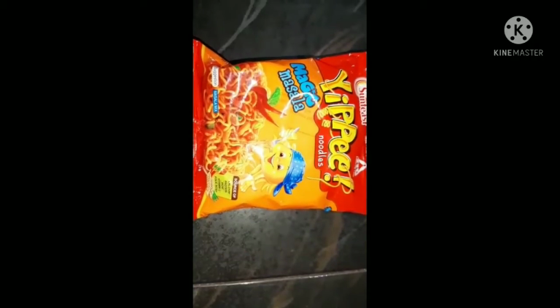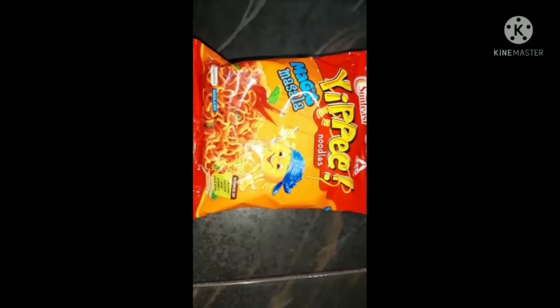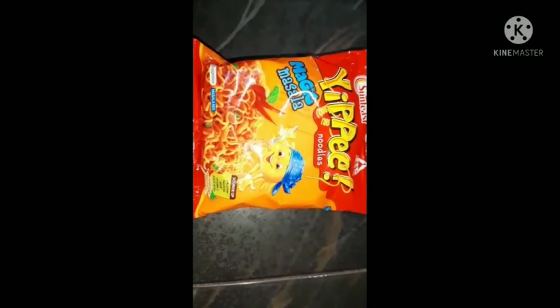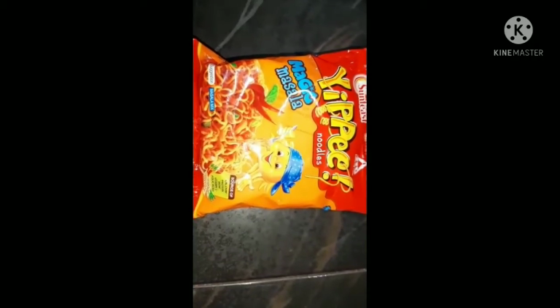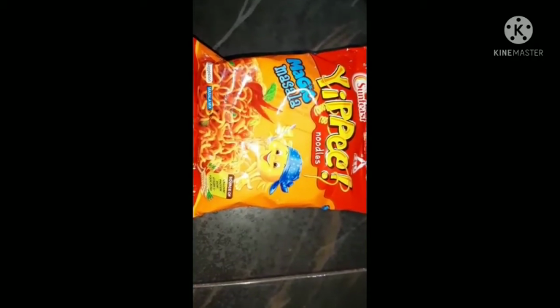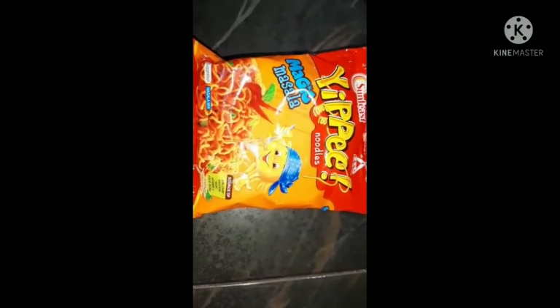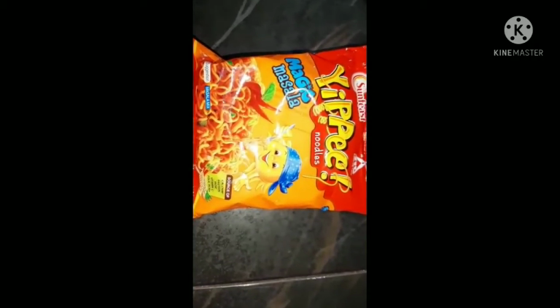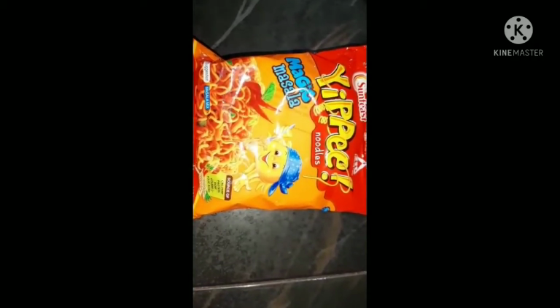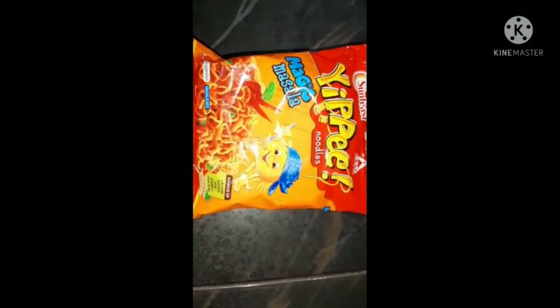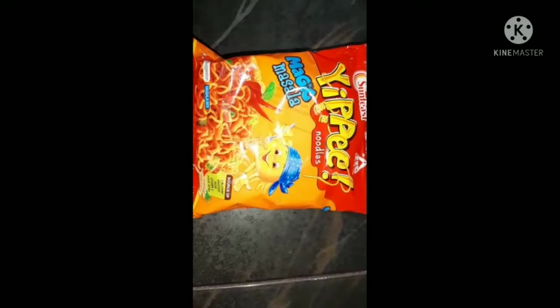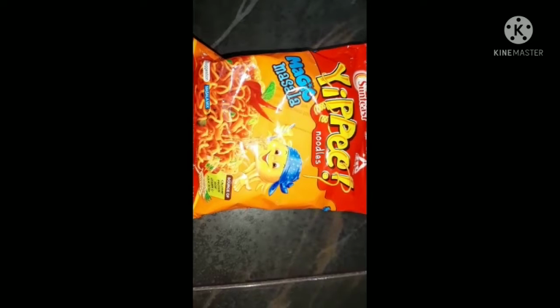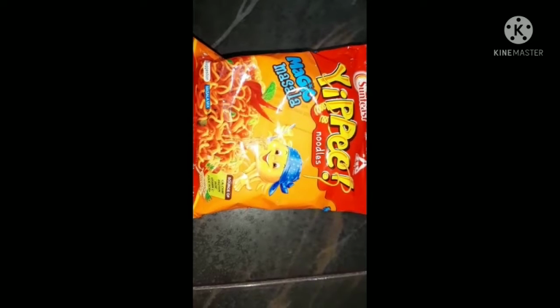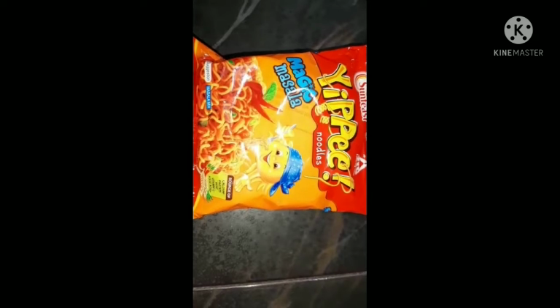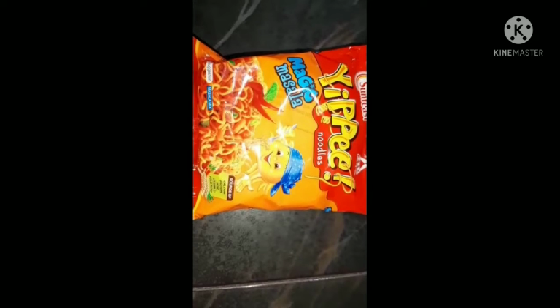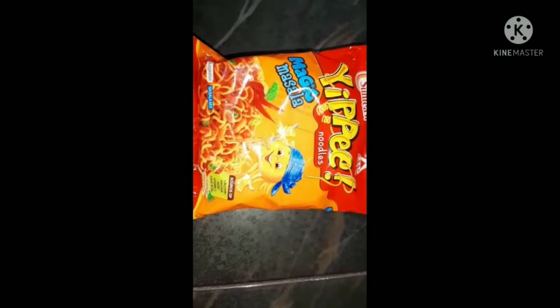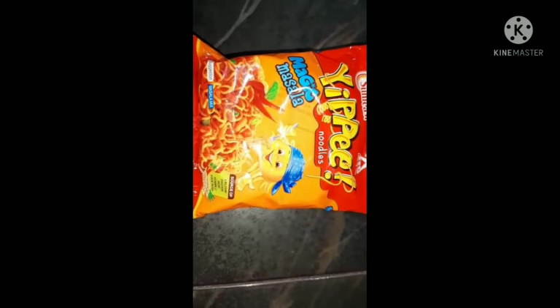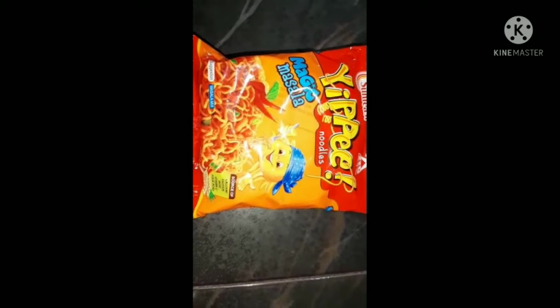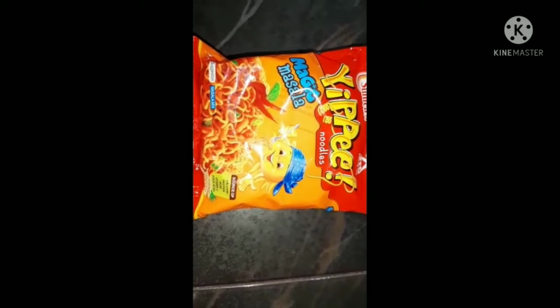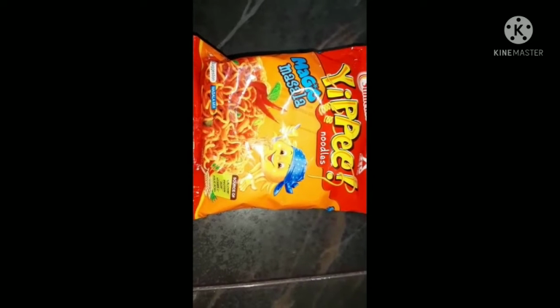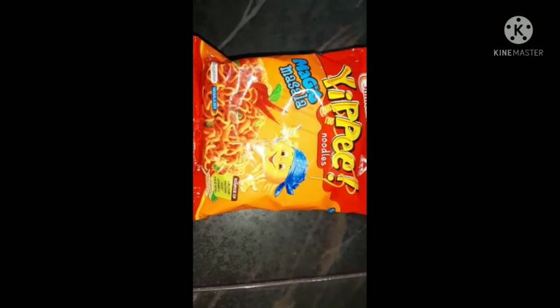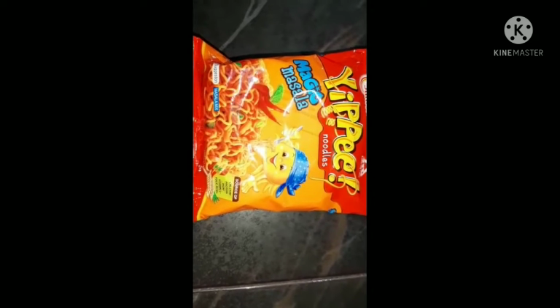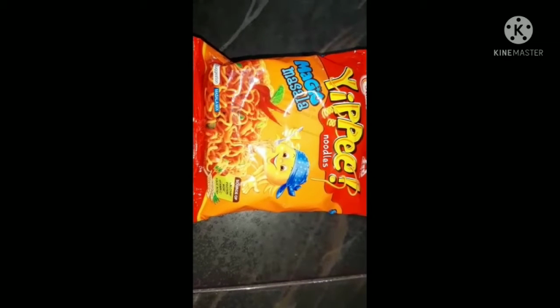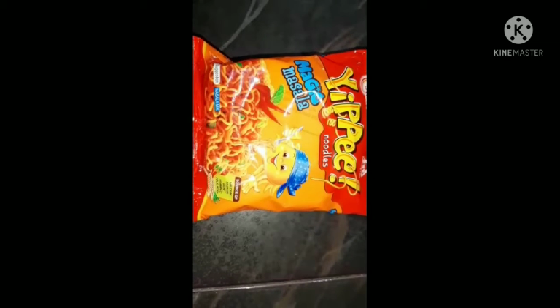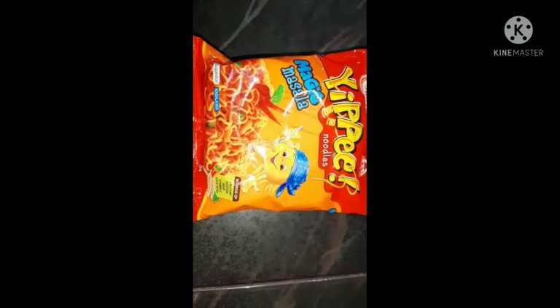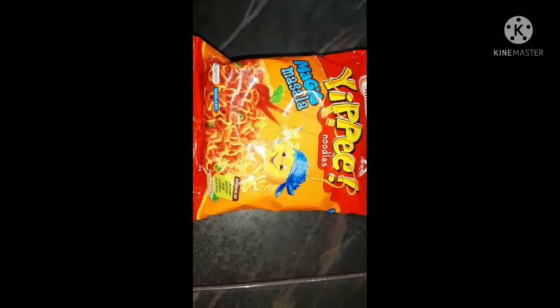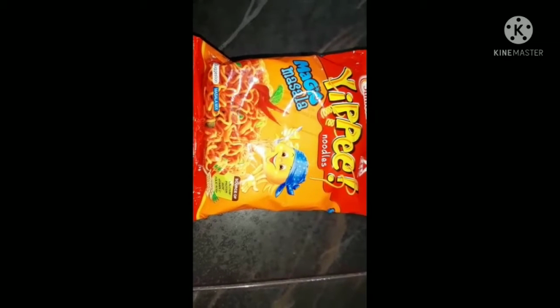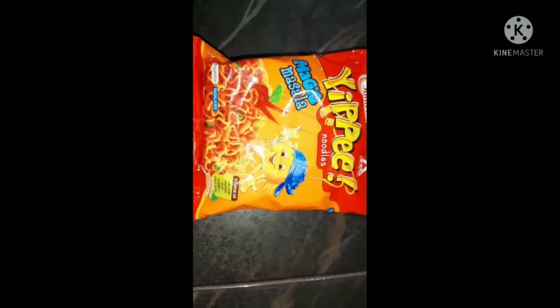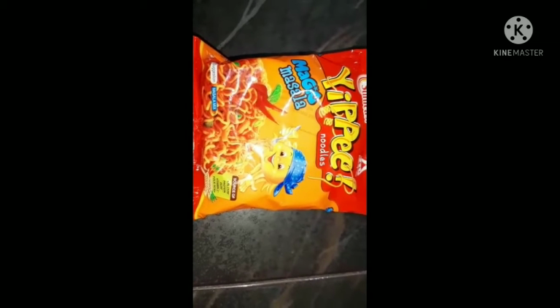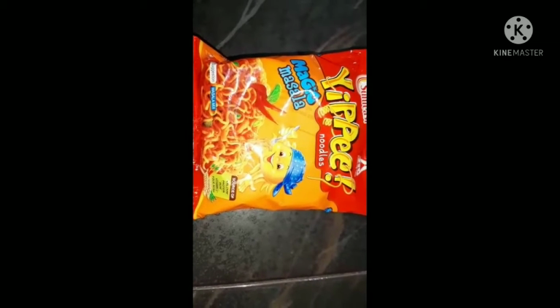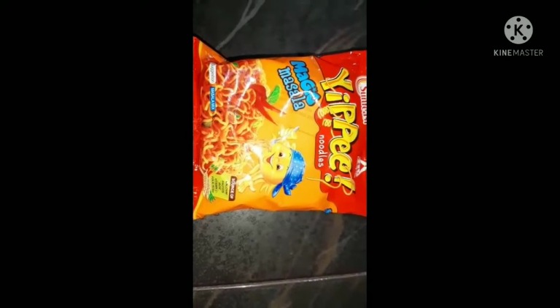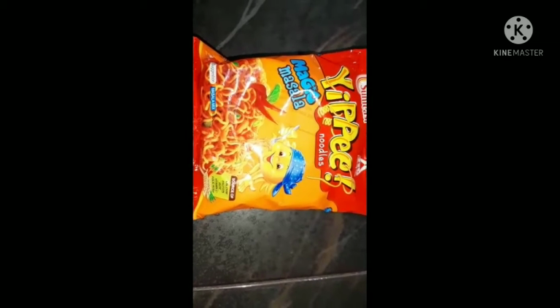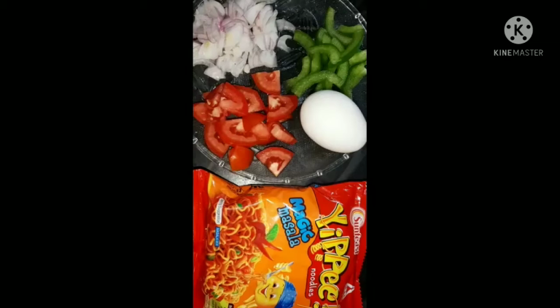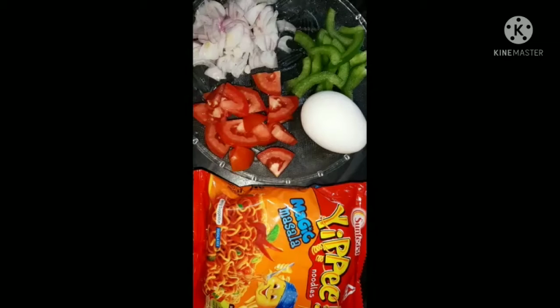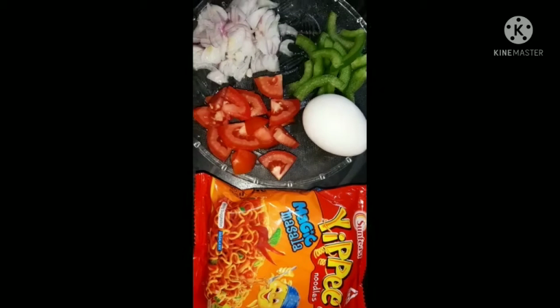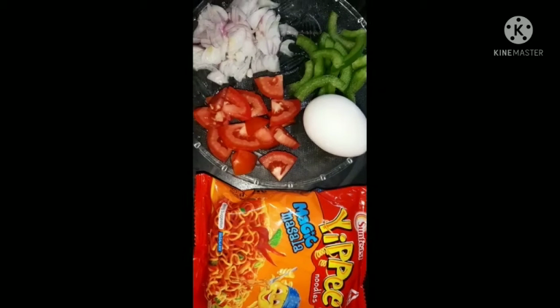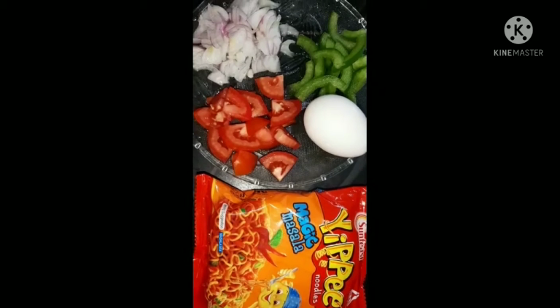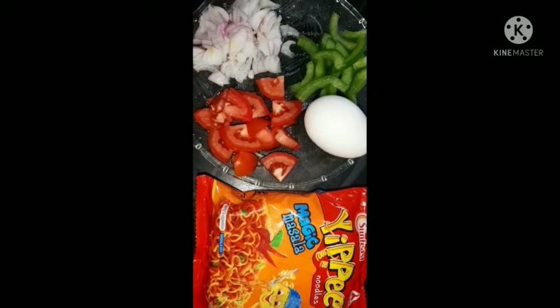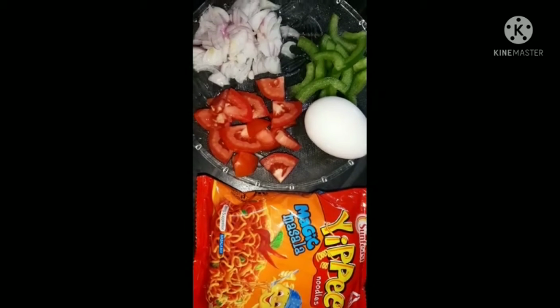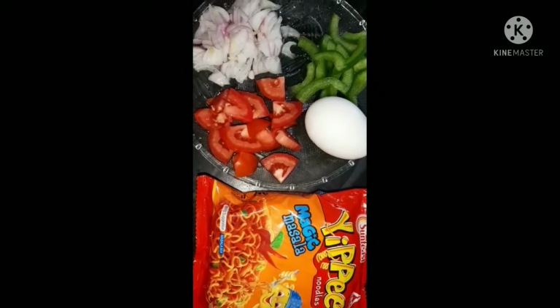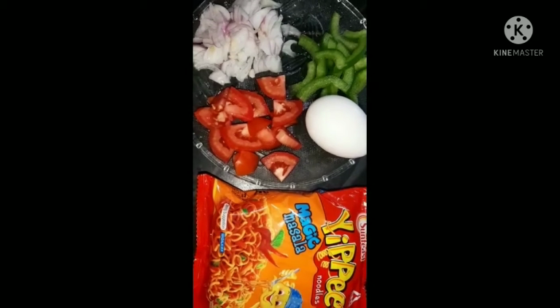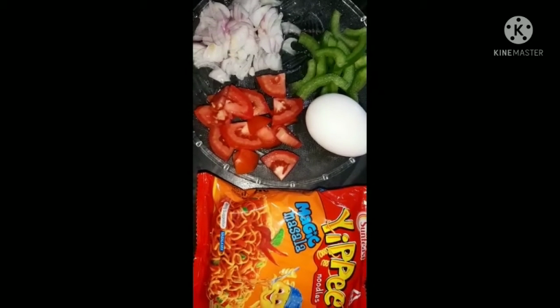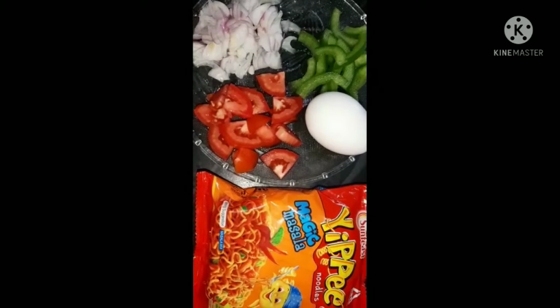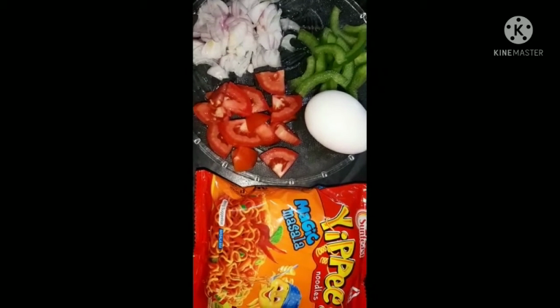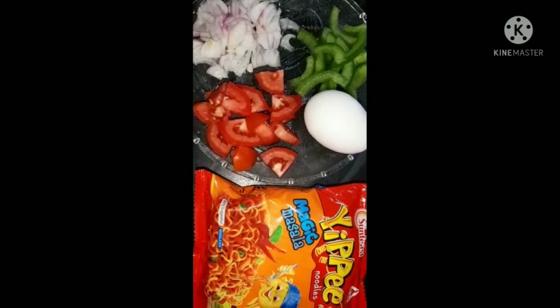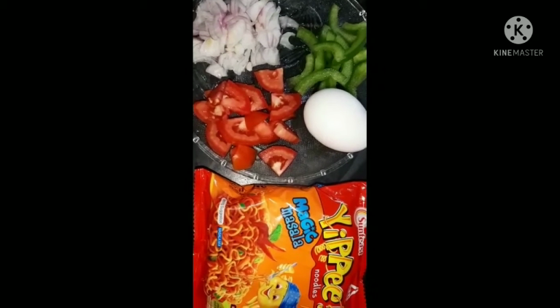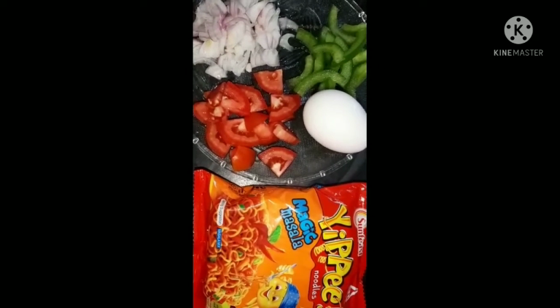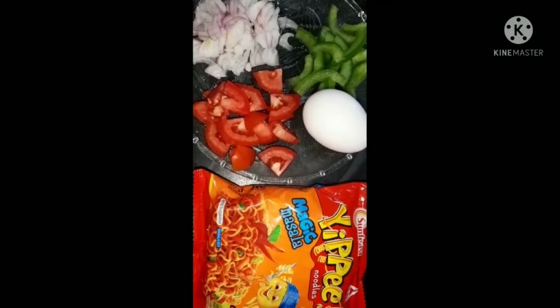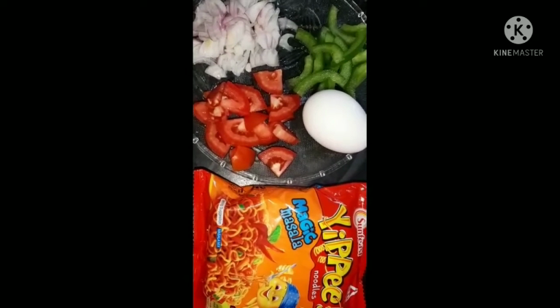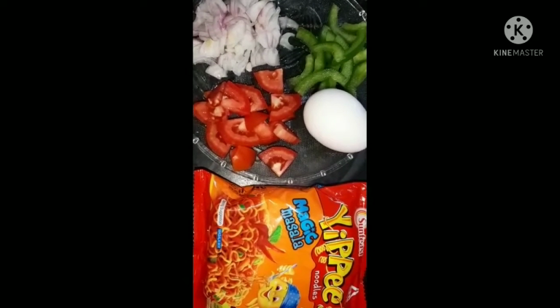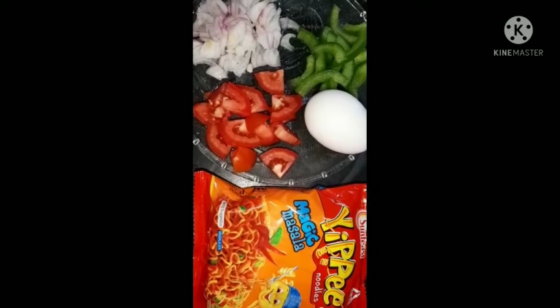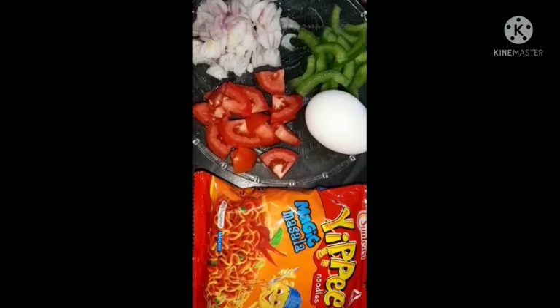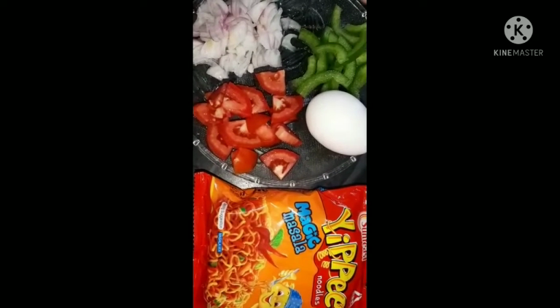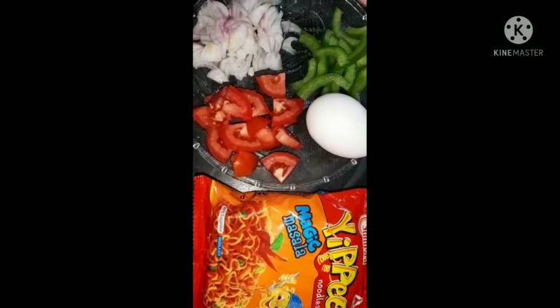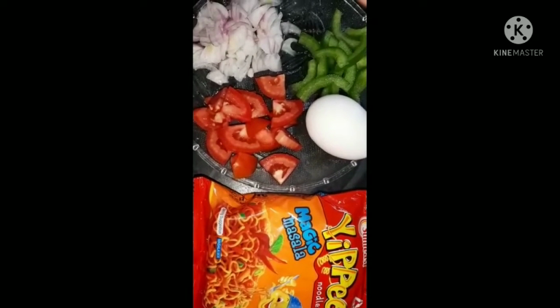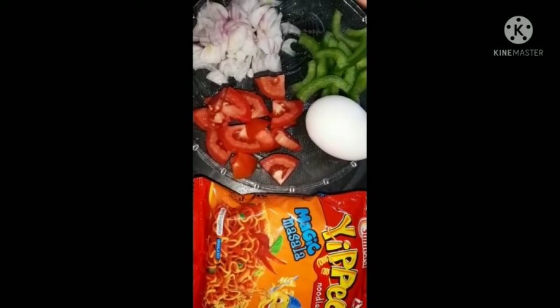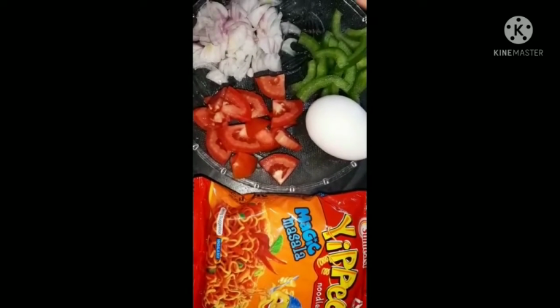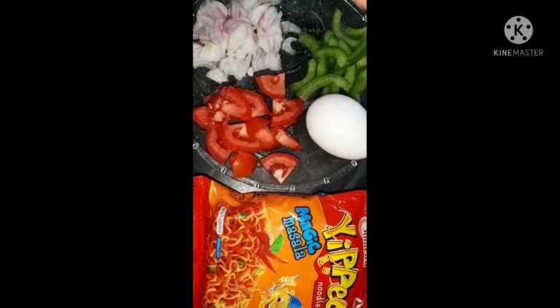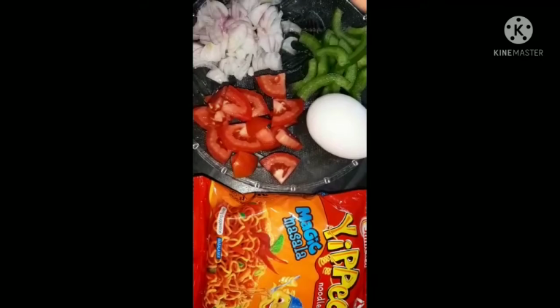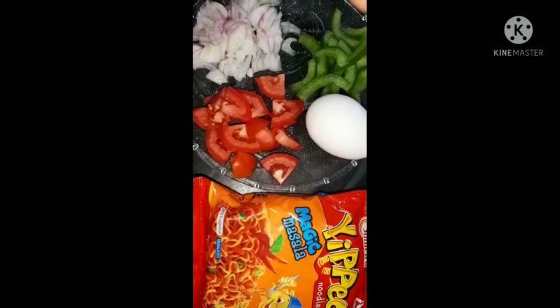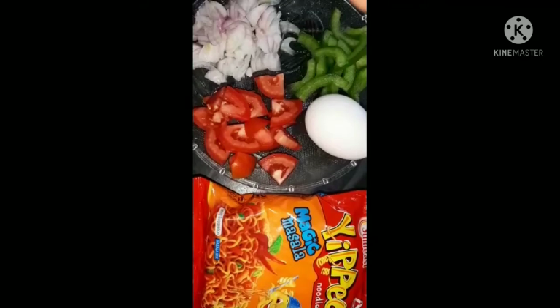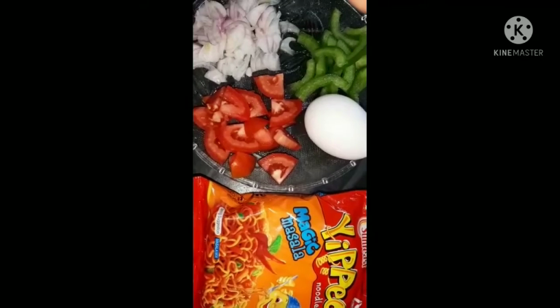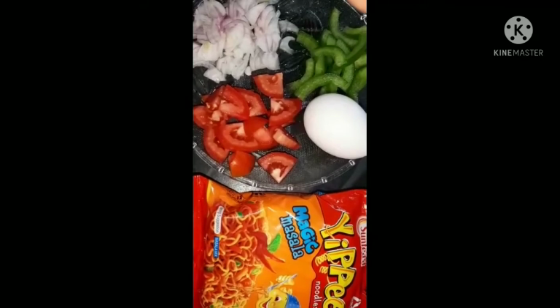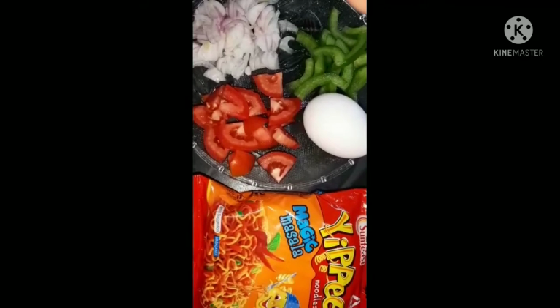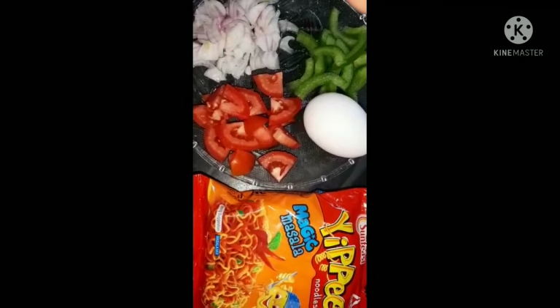Hi friends, welcome back to our channel. Today we are going to do a special Maggi Noodles recipe.